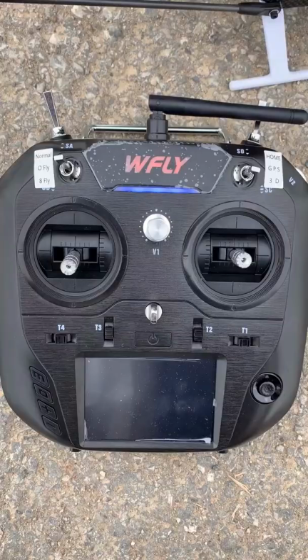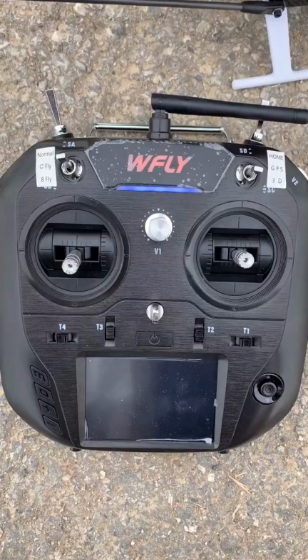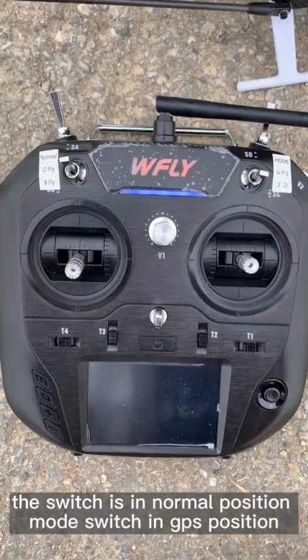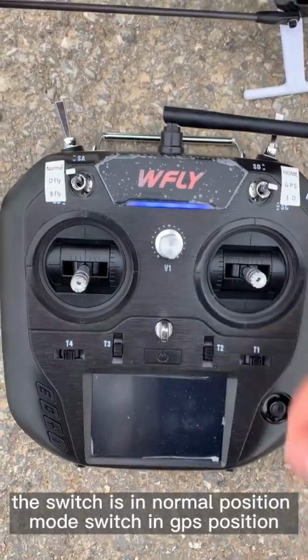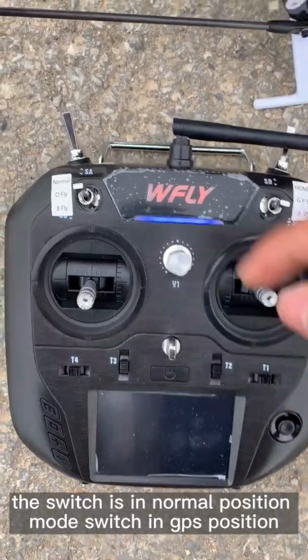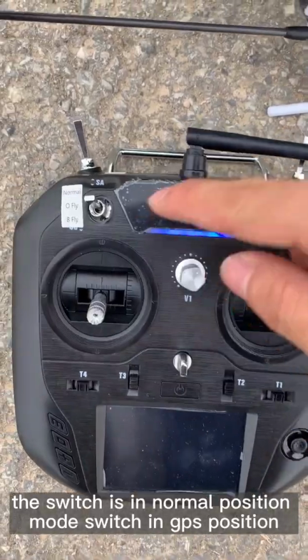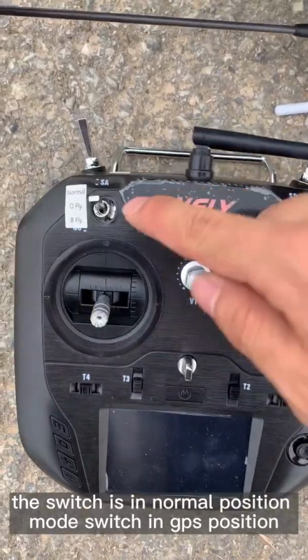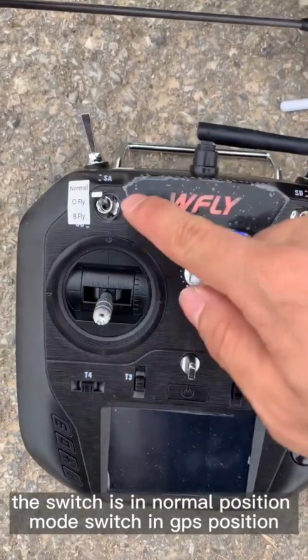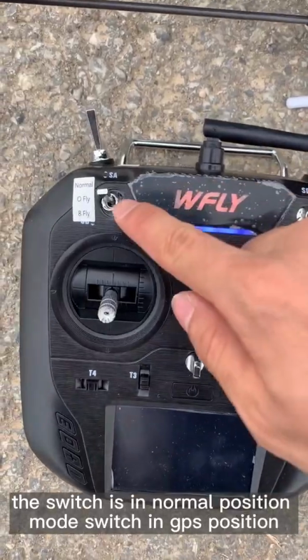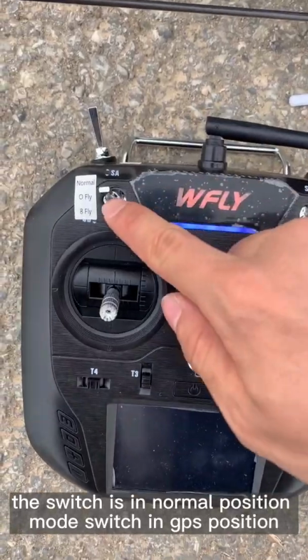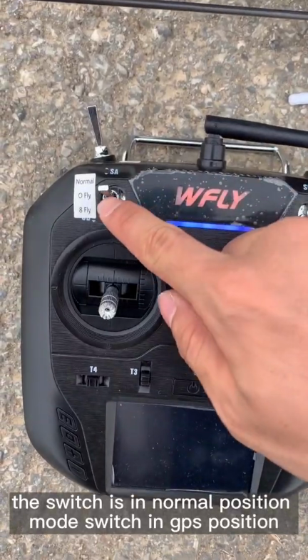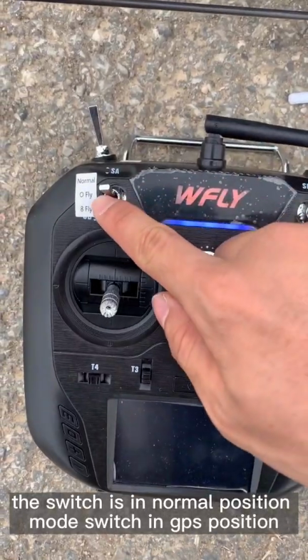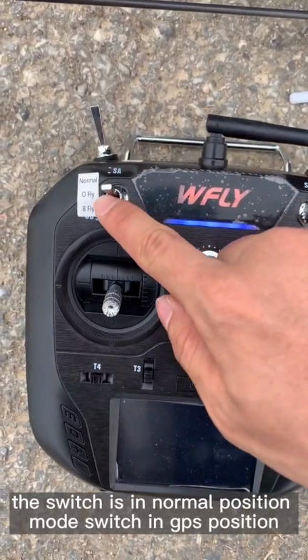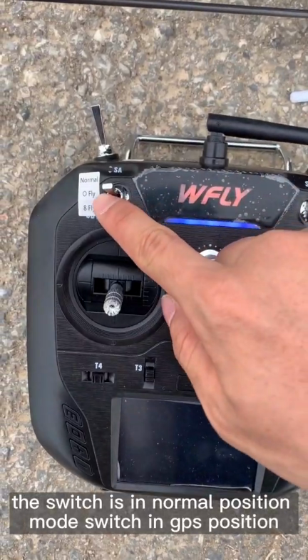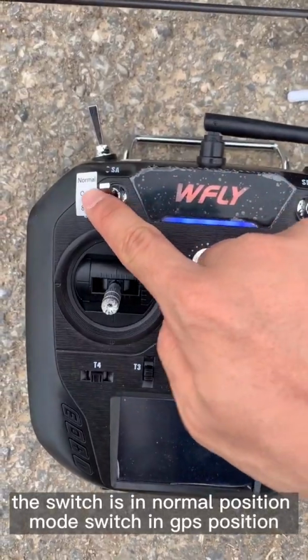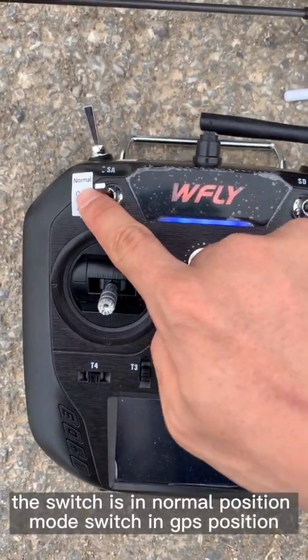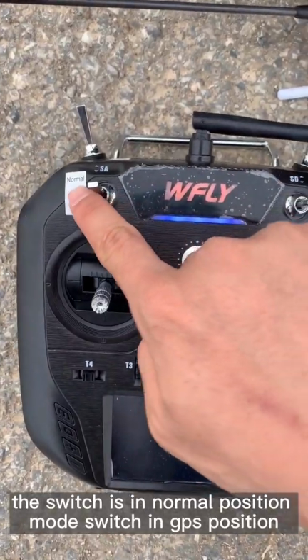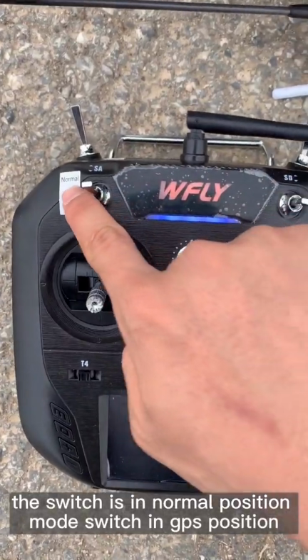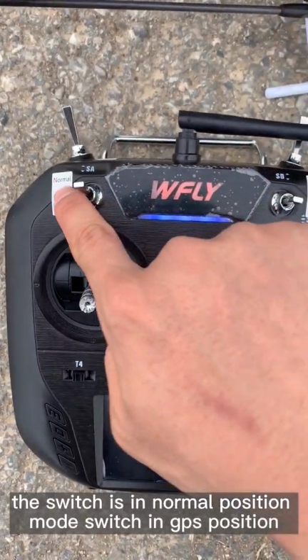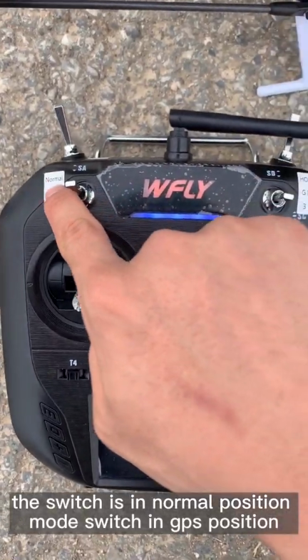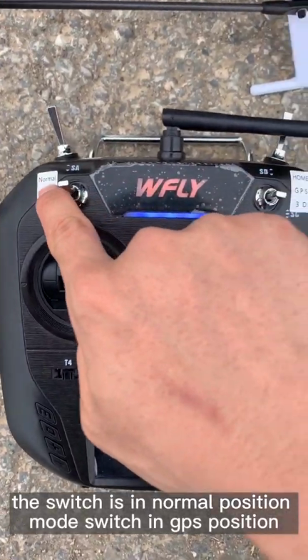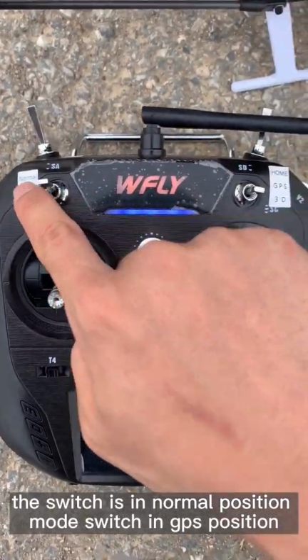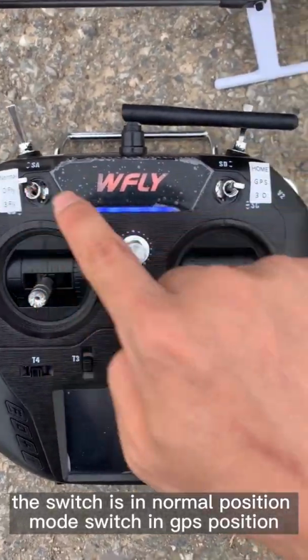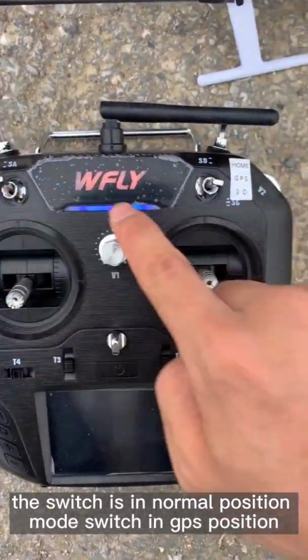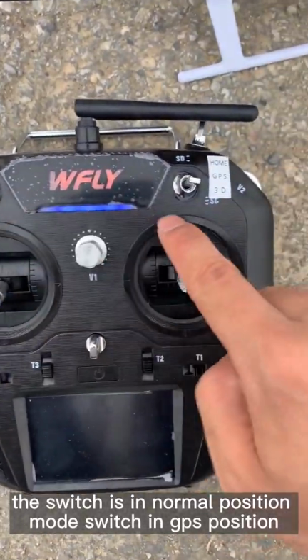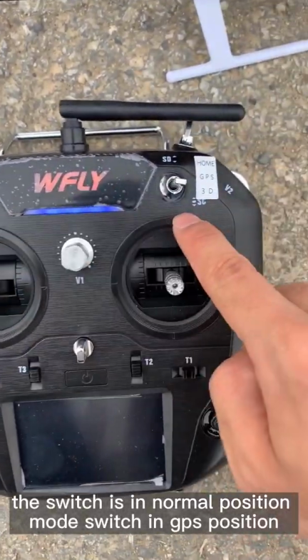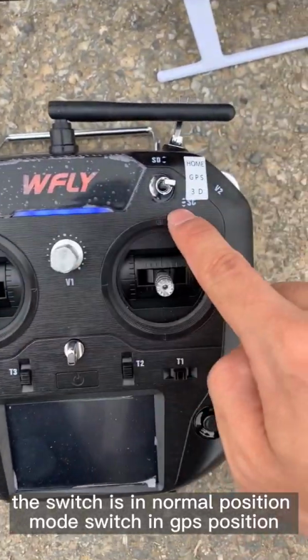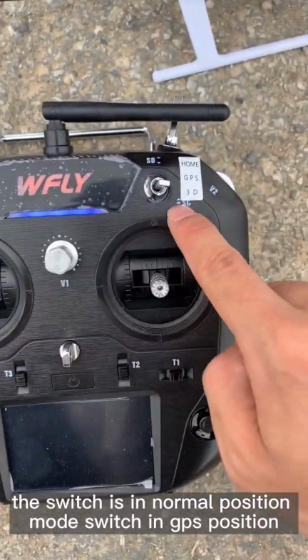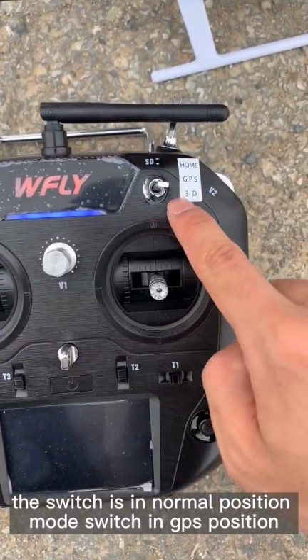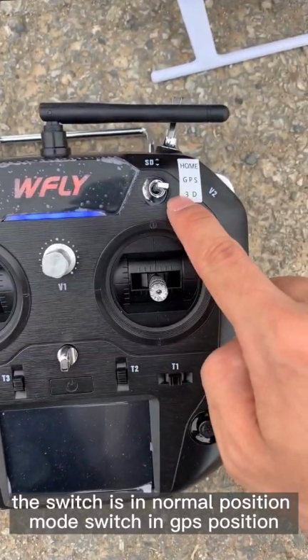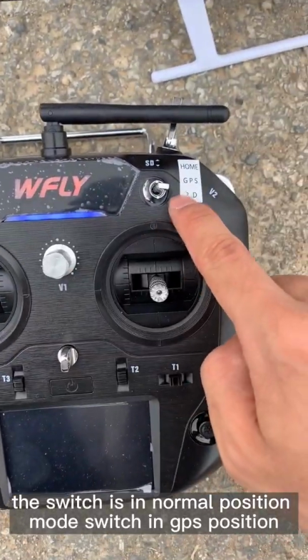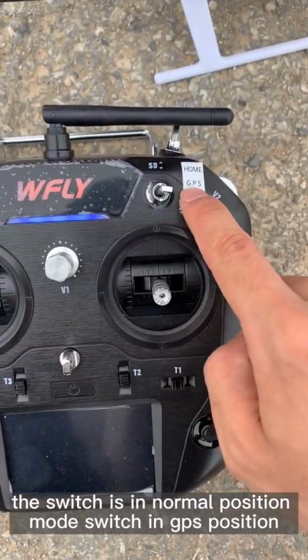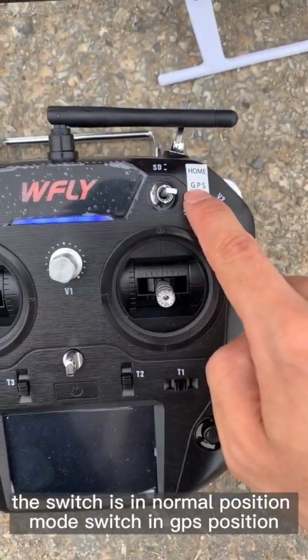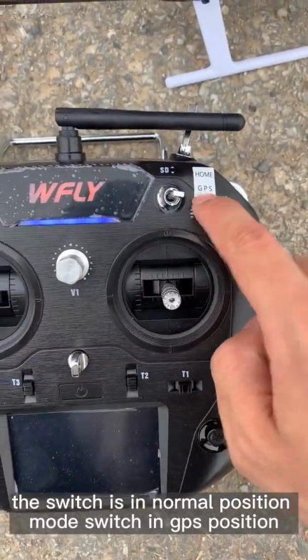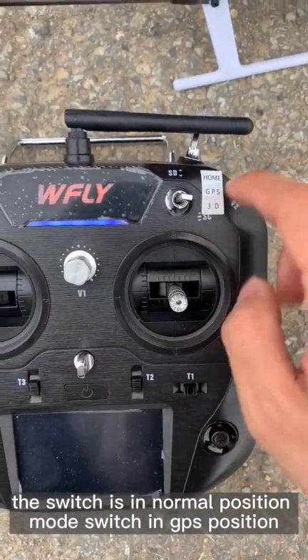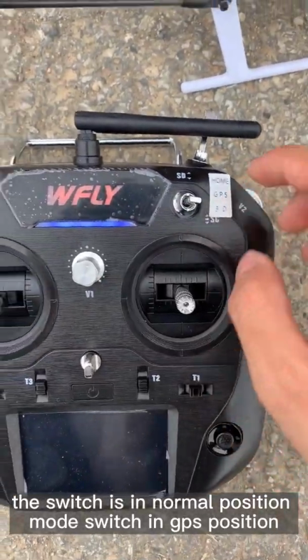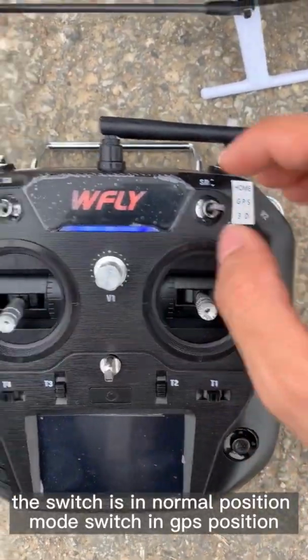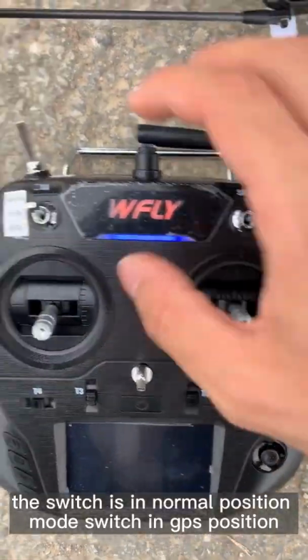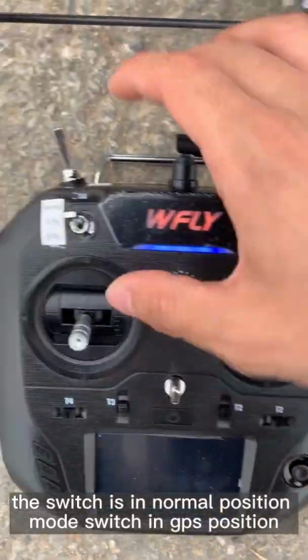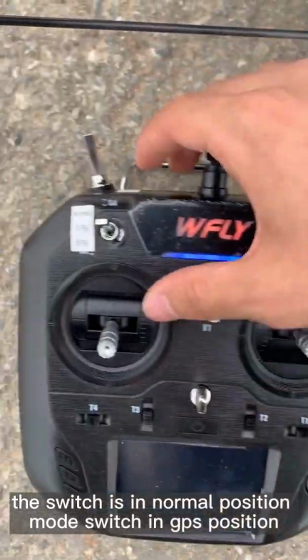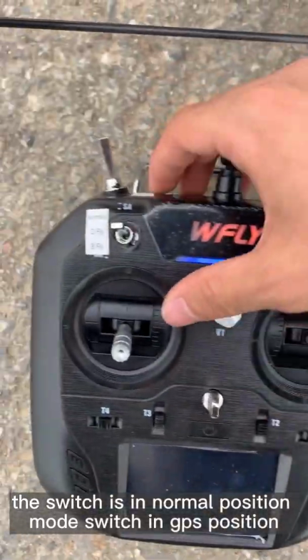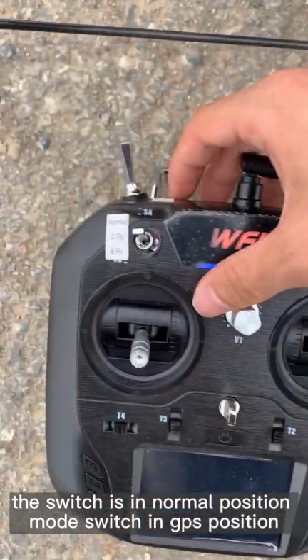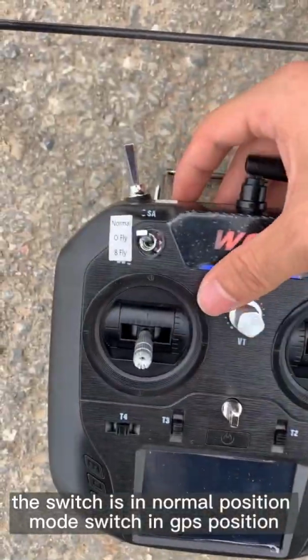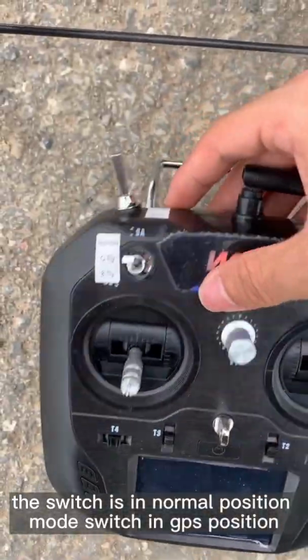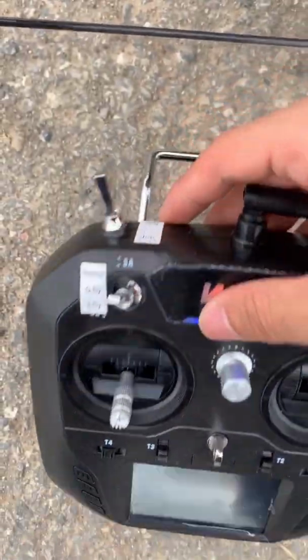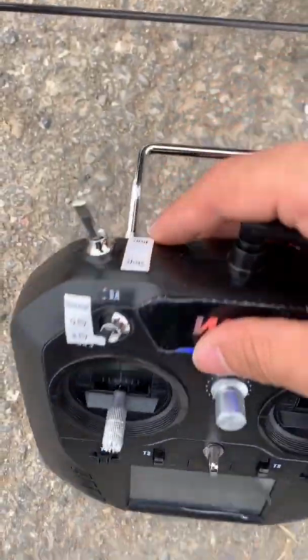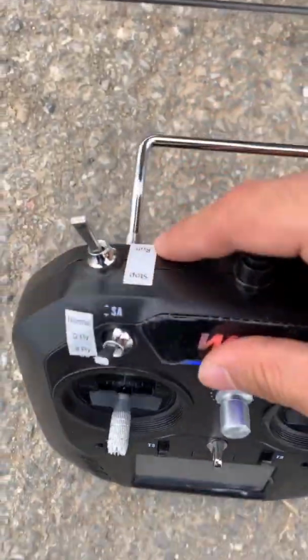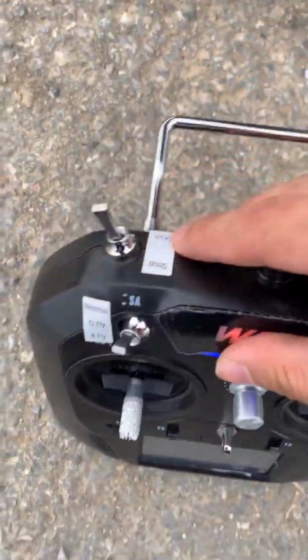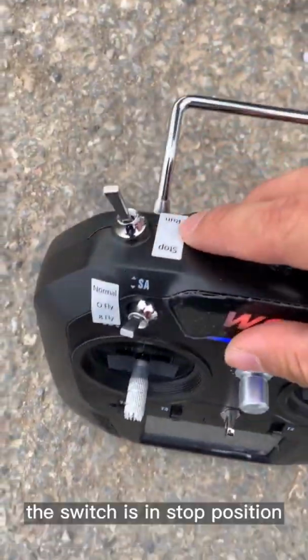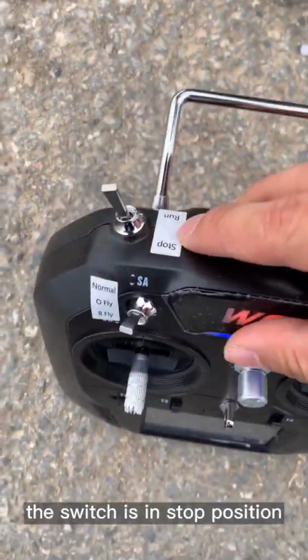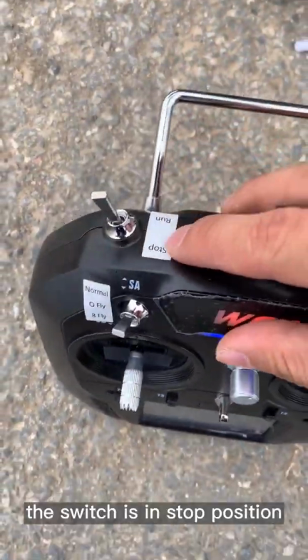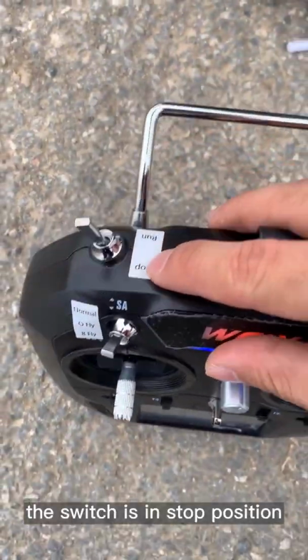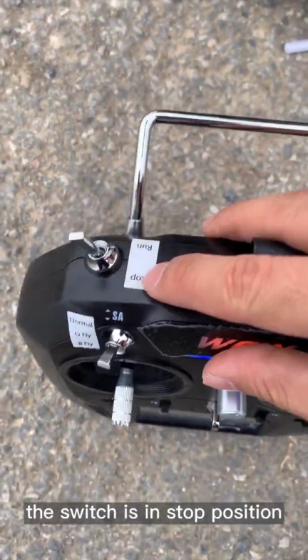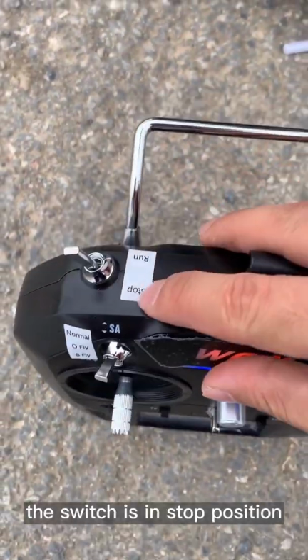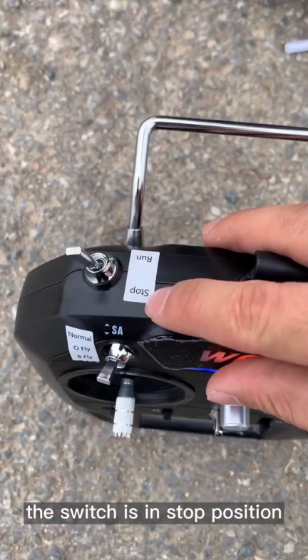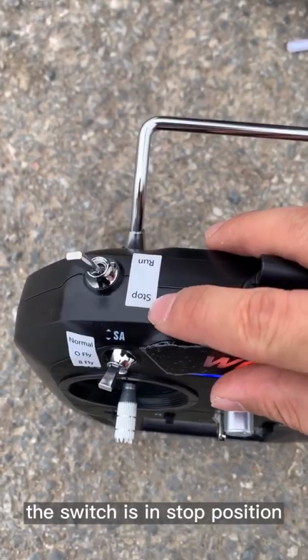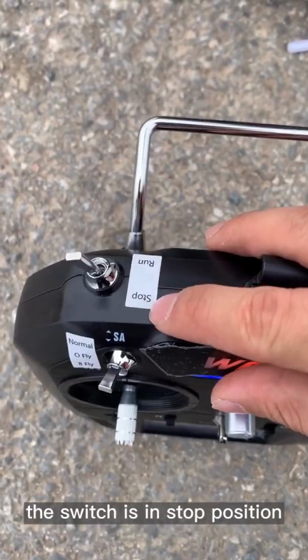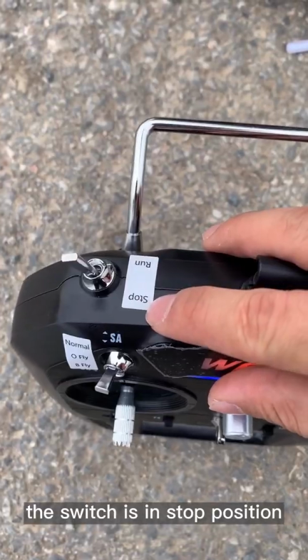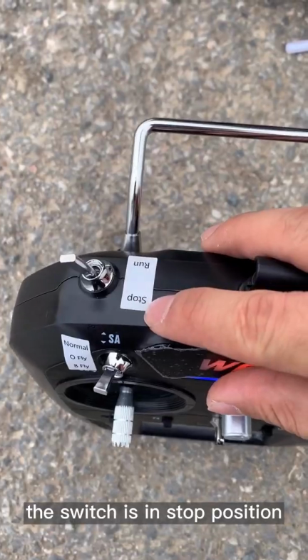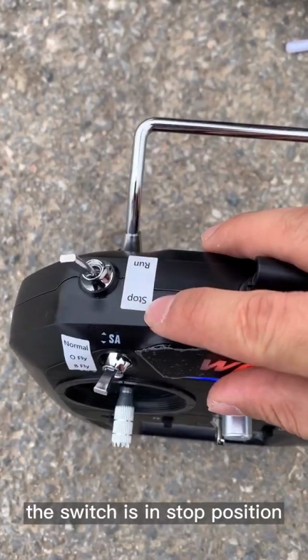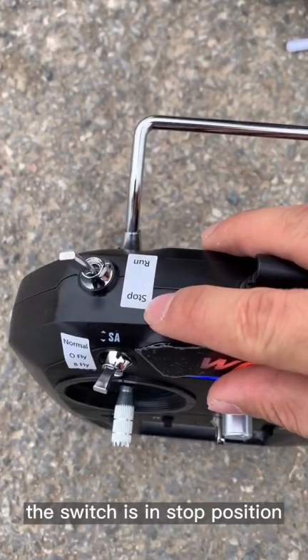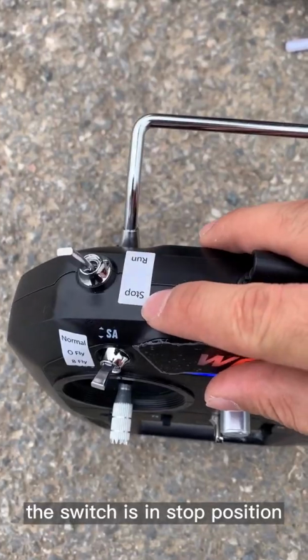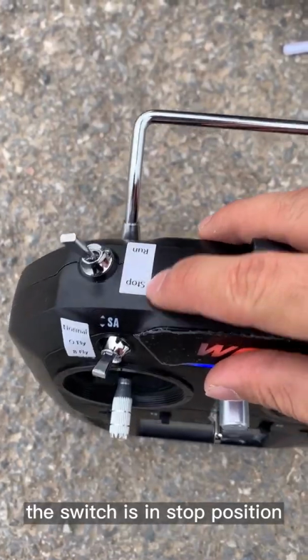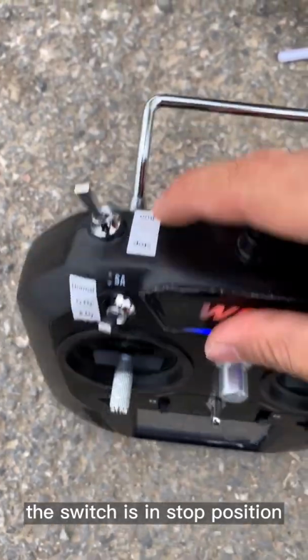The jig is in normal position. Mode switch is in GPS. The switch is in stop.